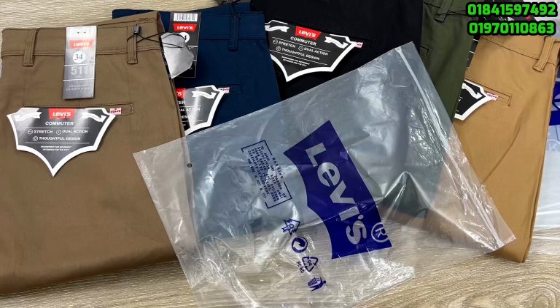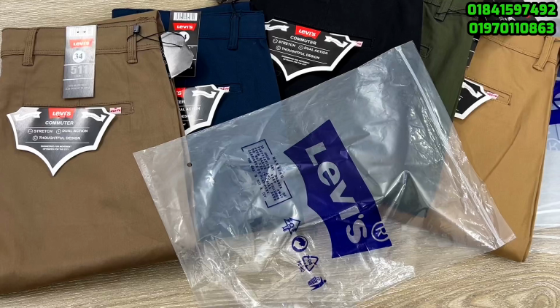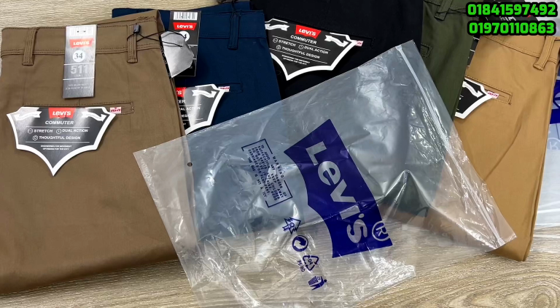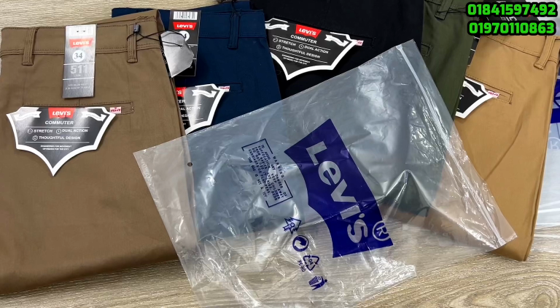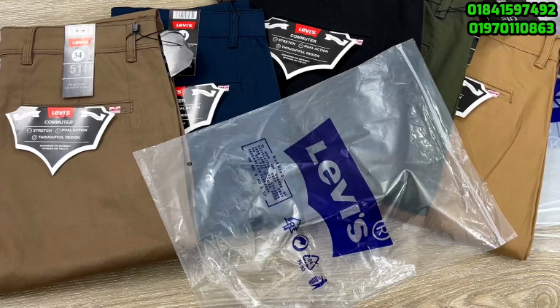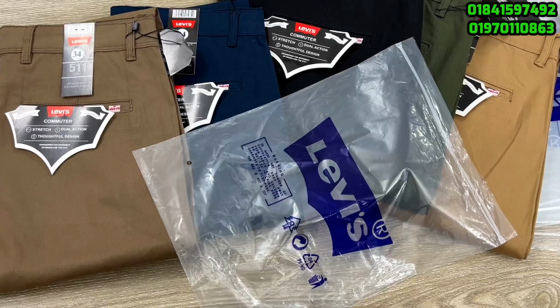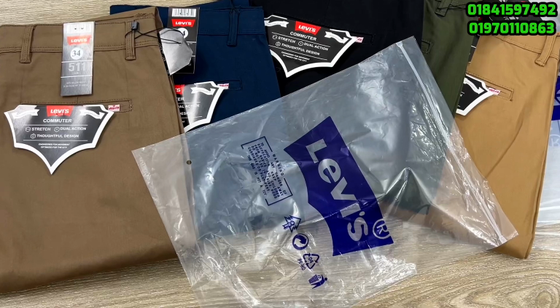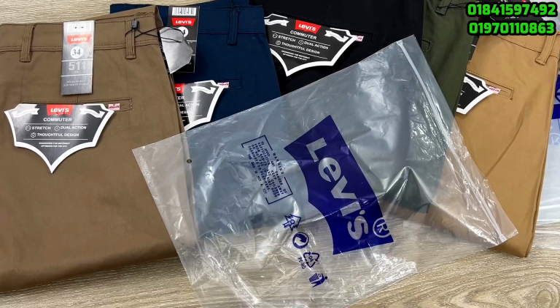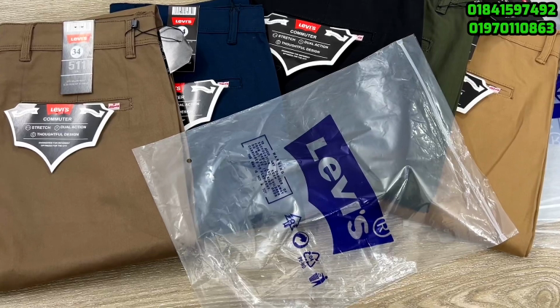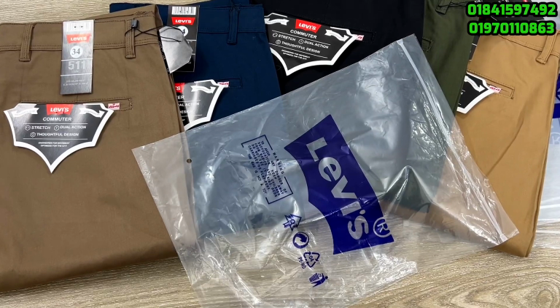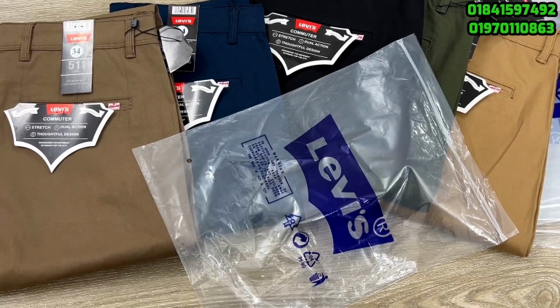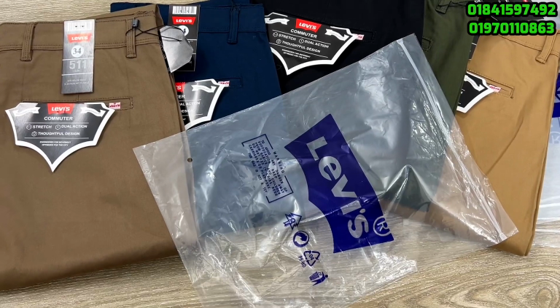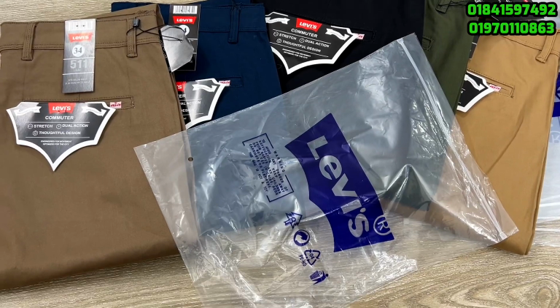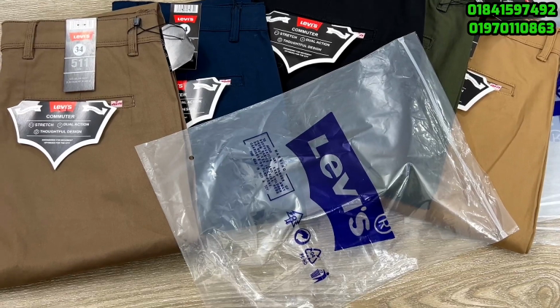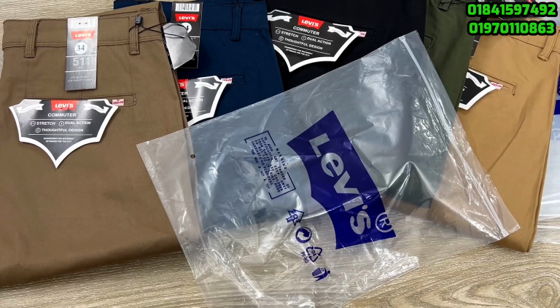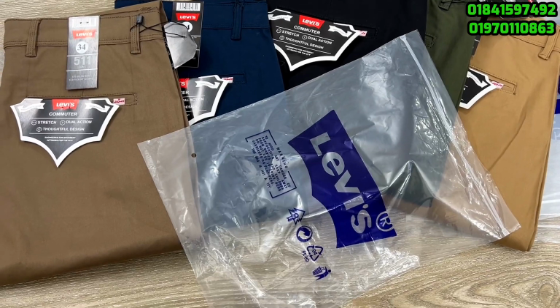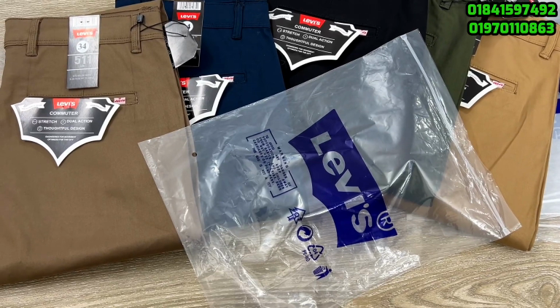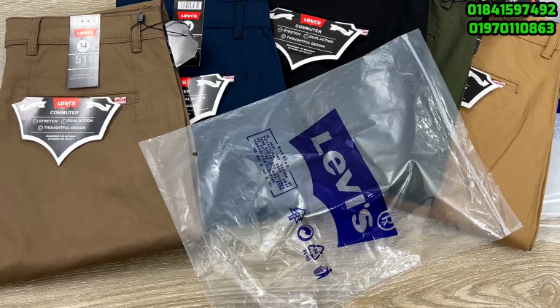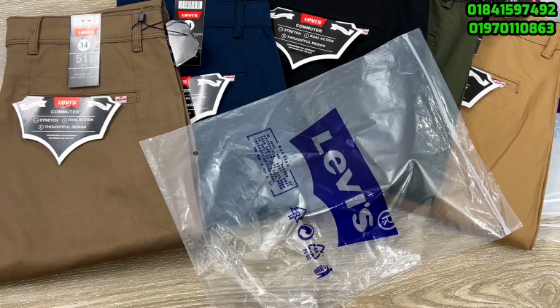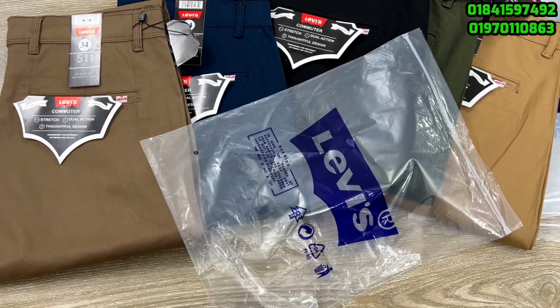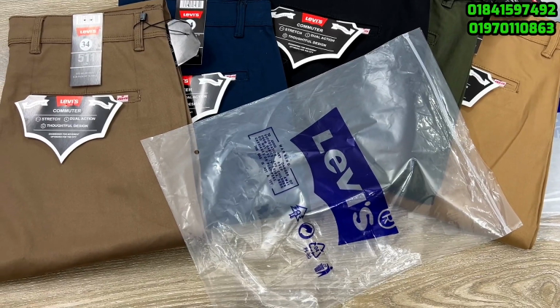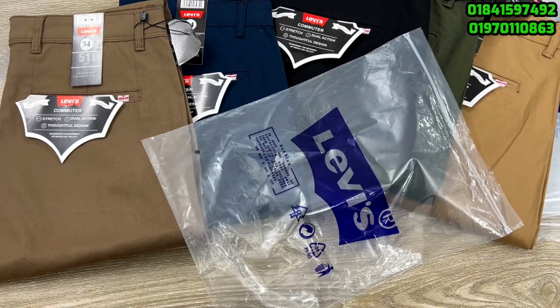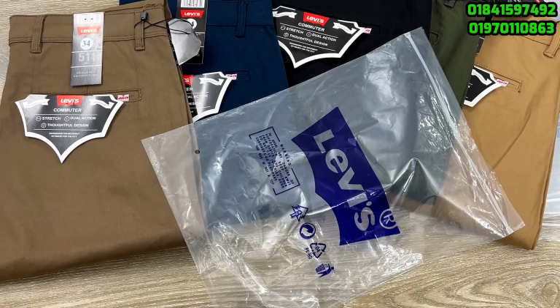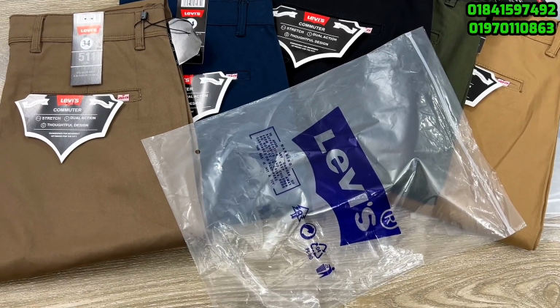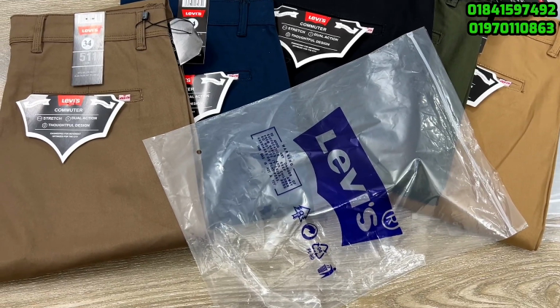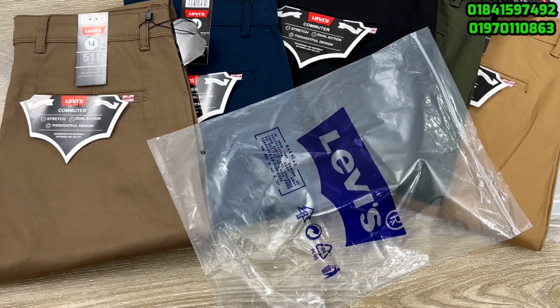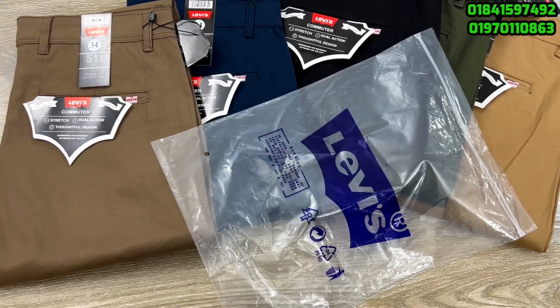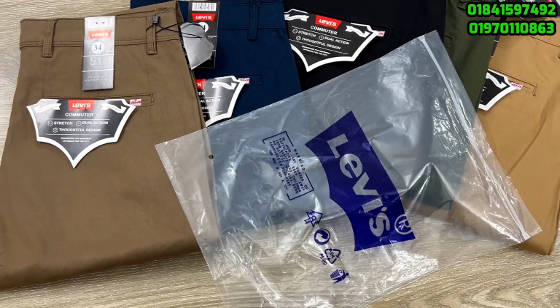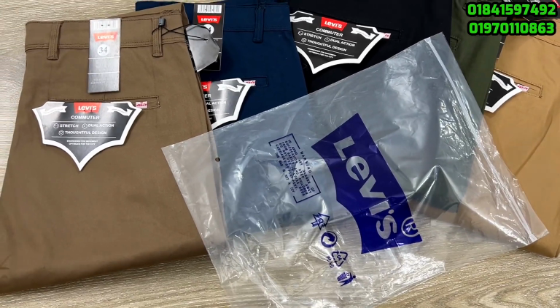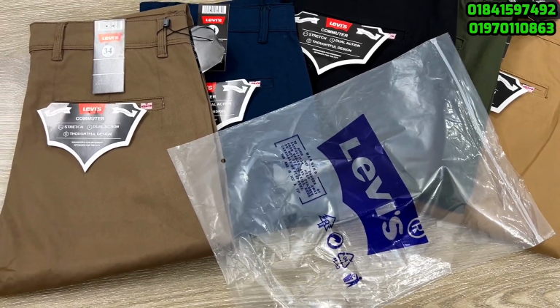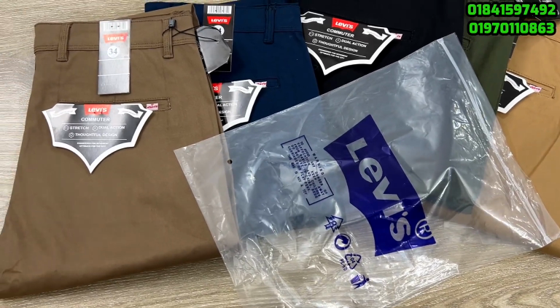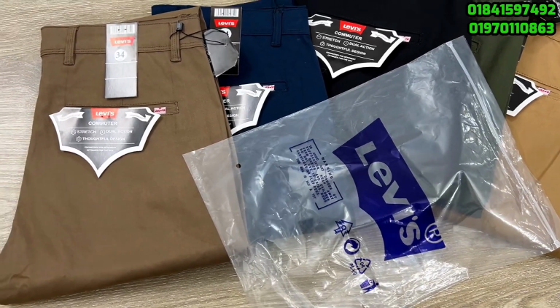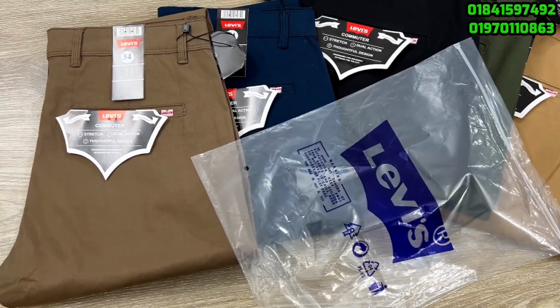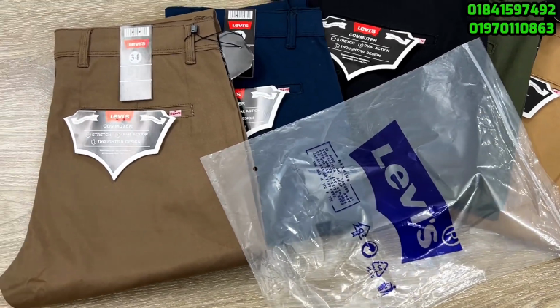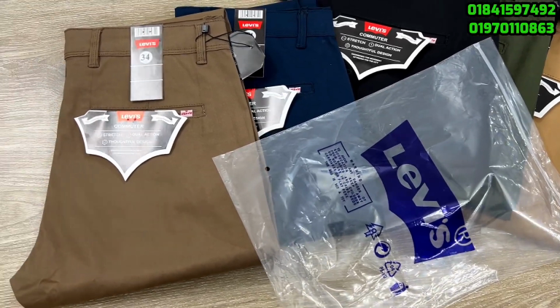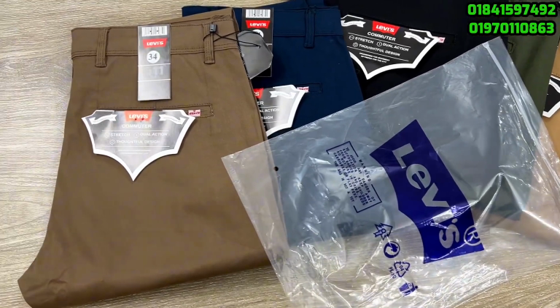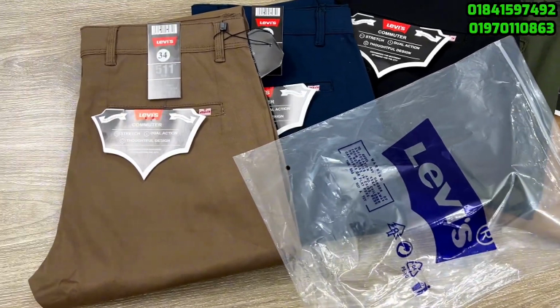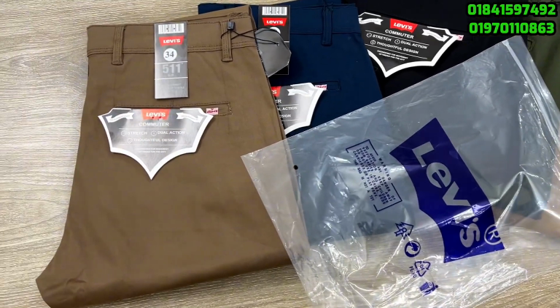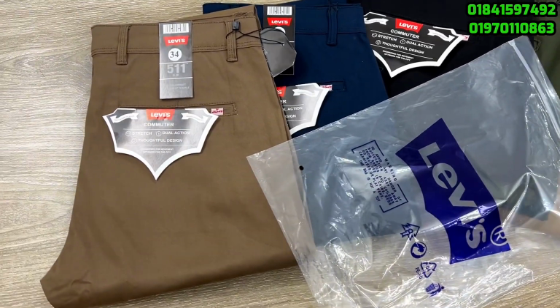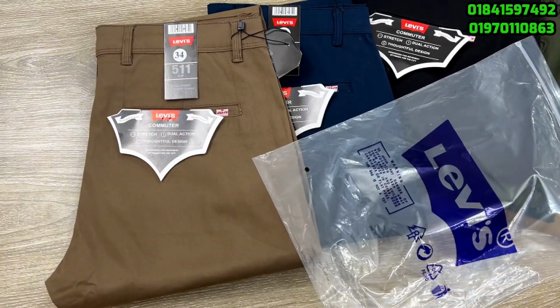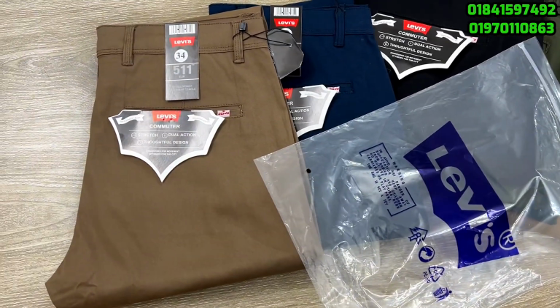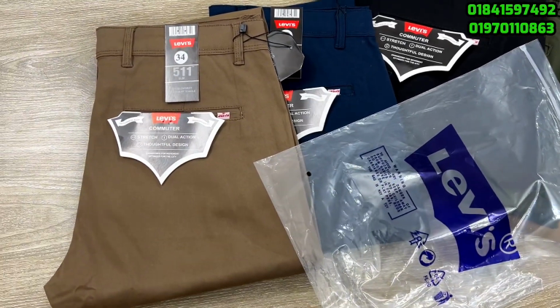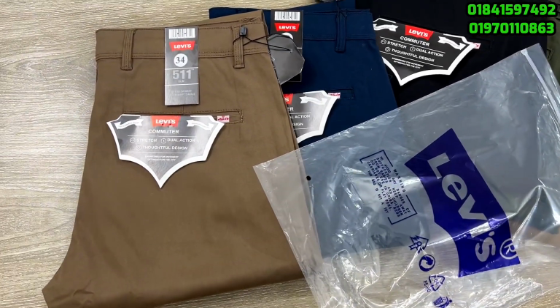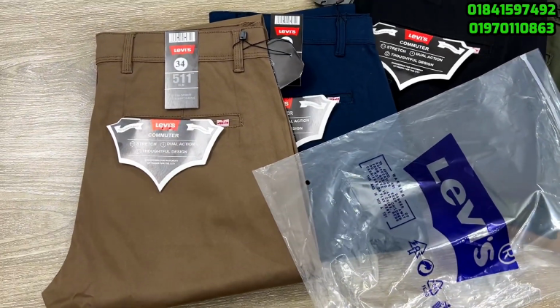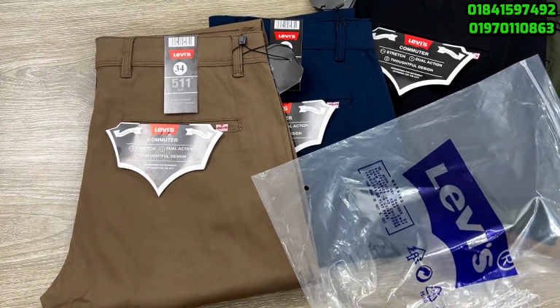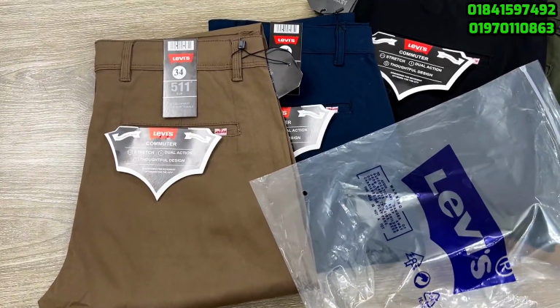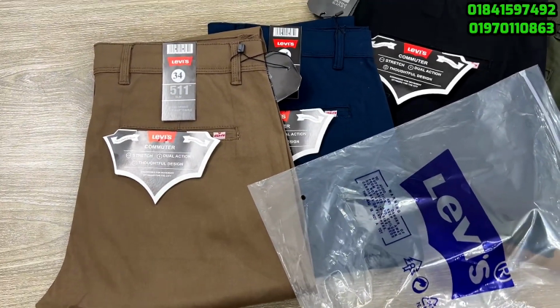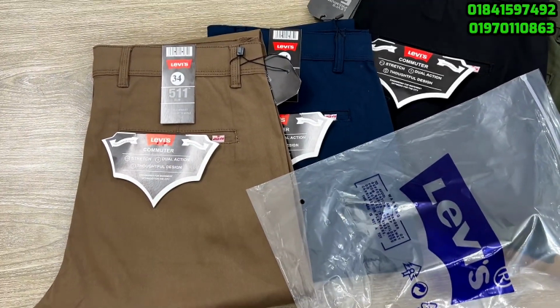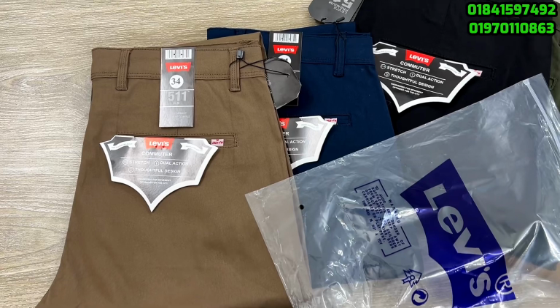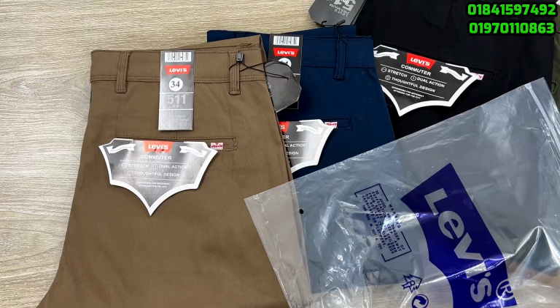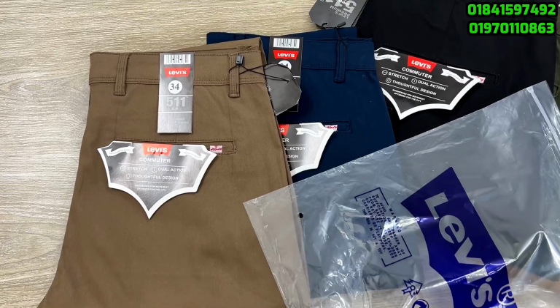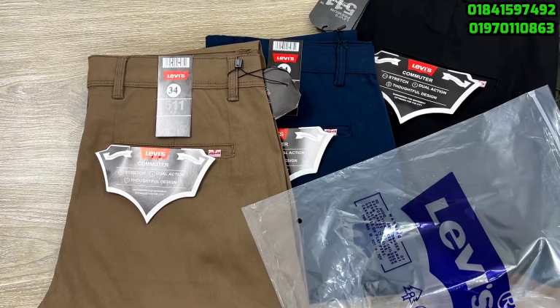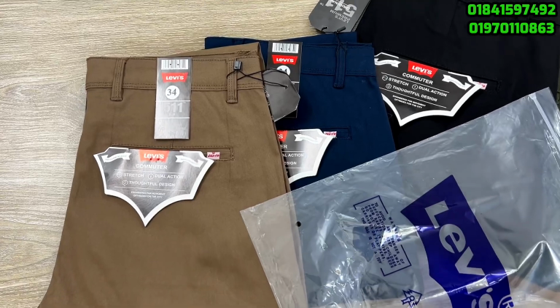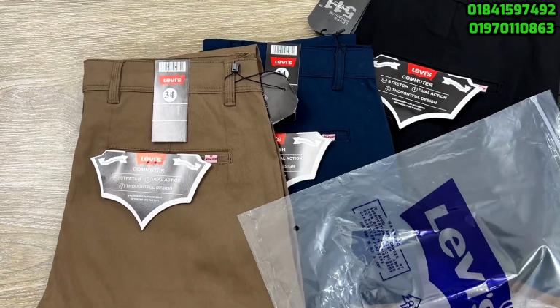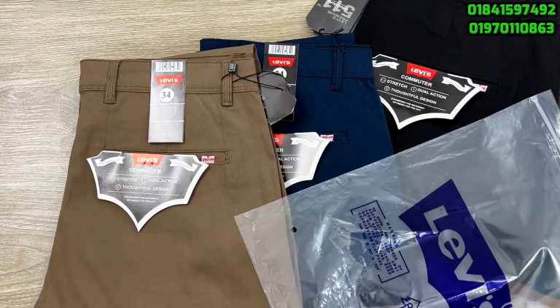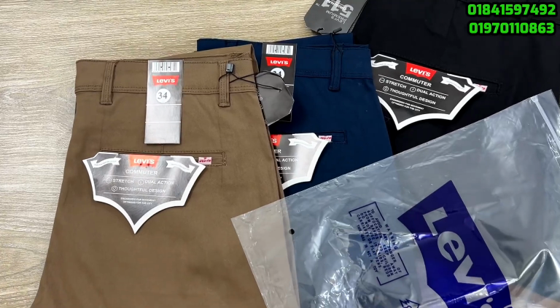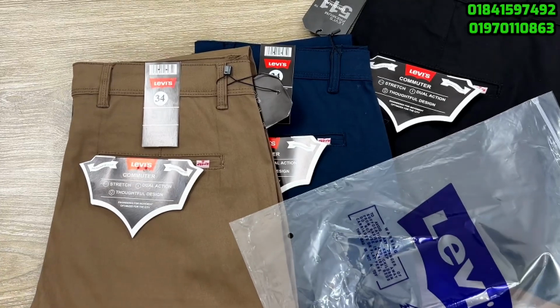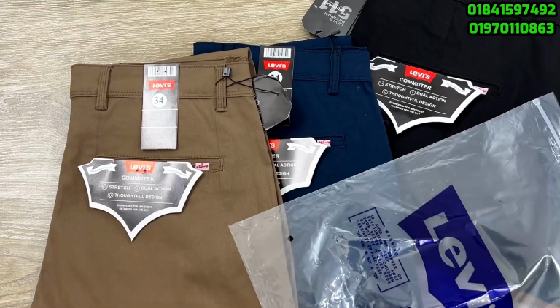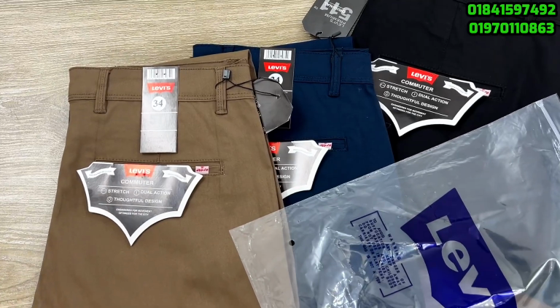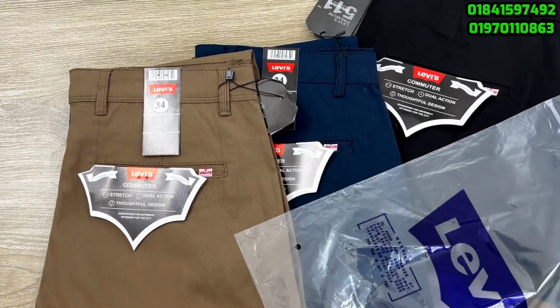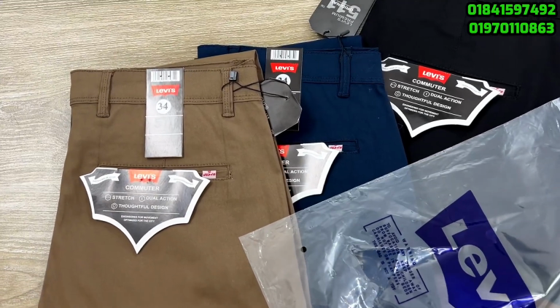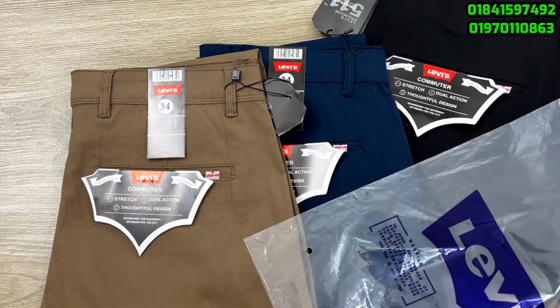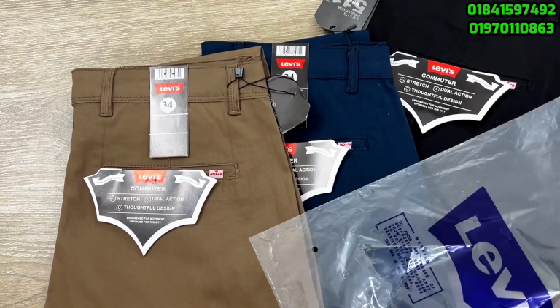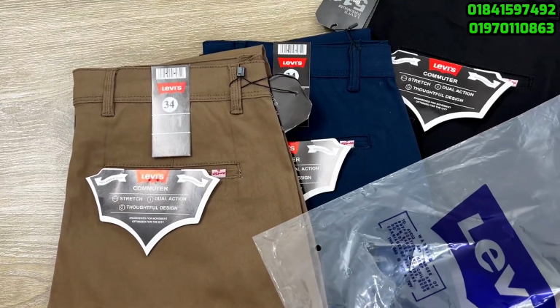Hello, hi everyone. I'm going to share the first video, and I'm going to look at some of the Levi's brand.